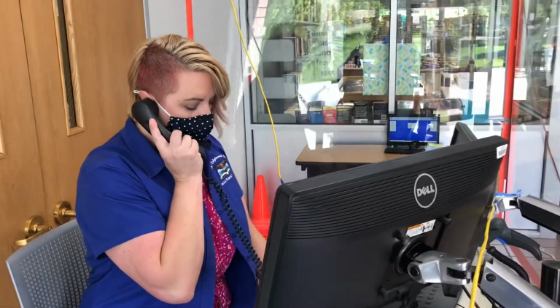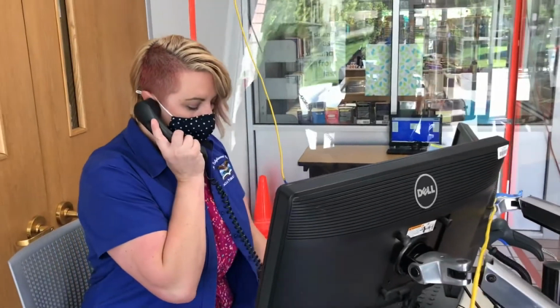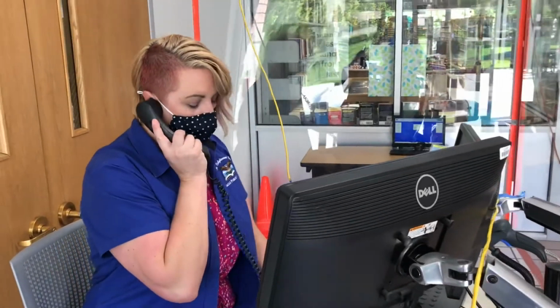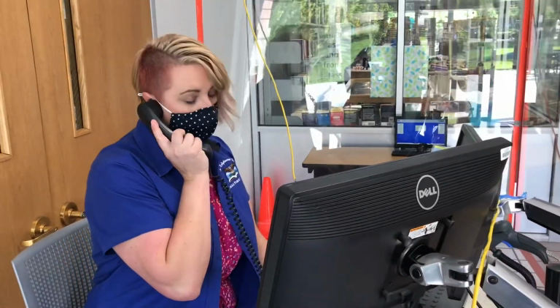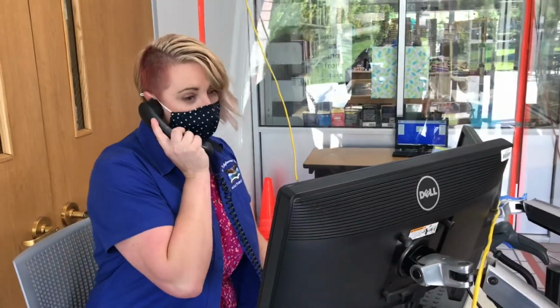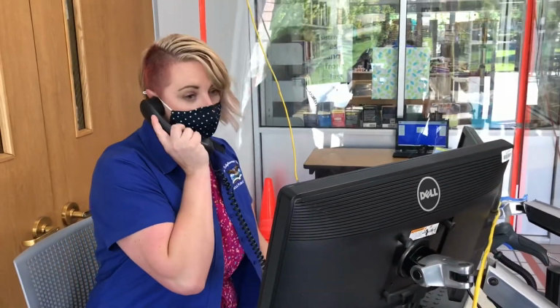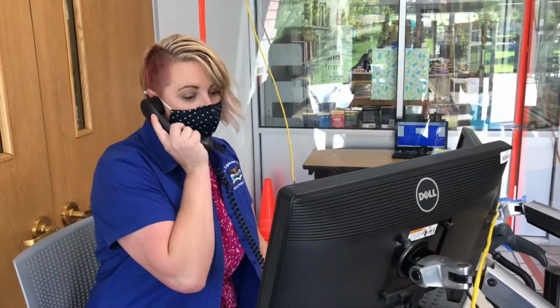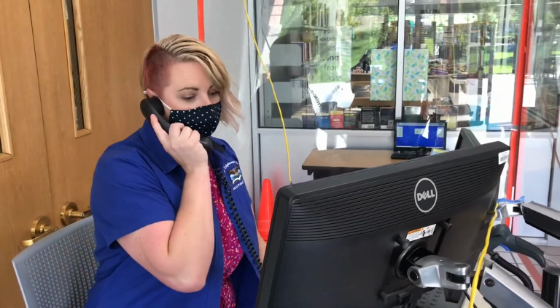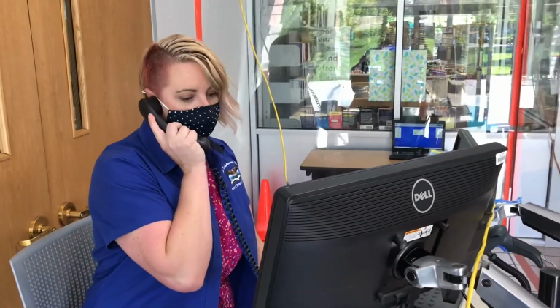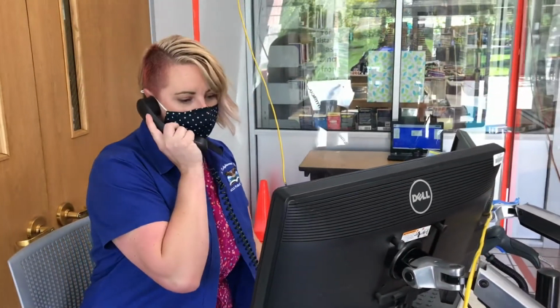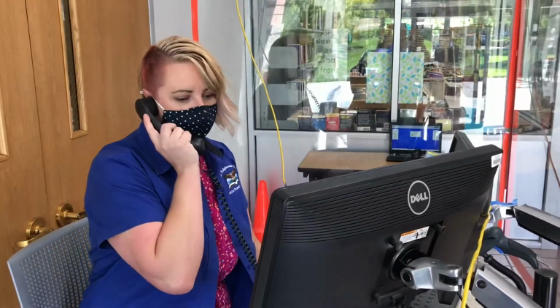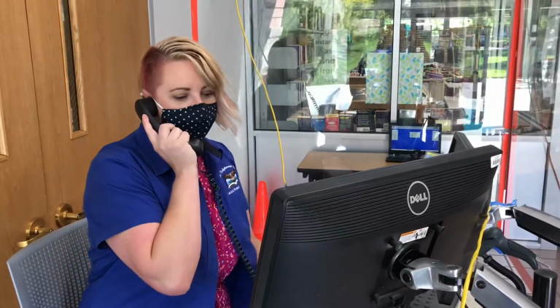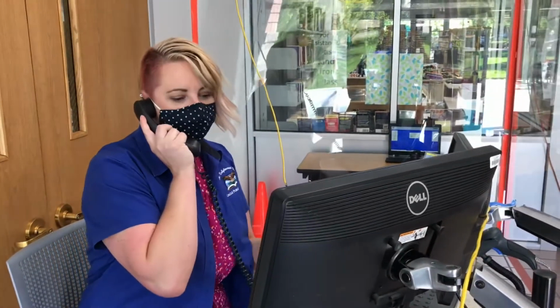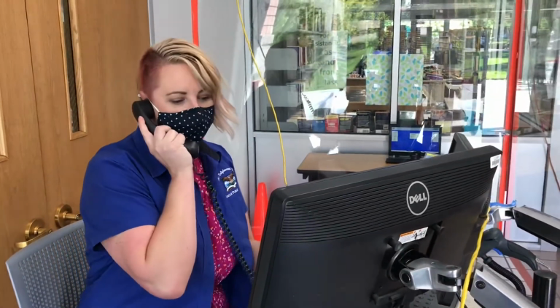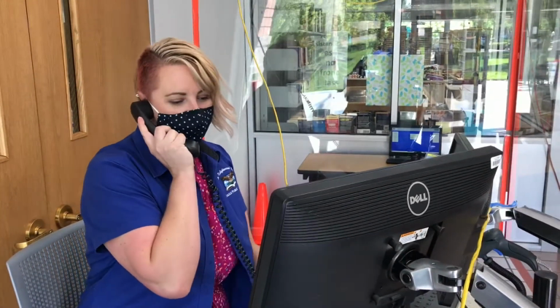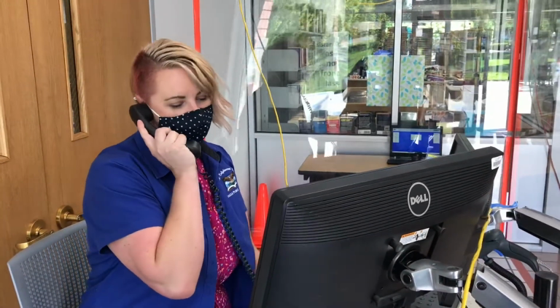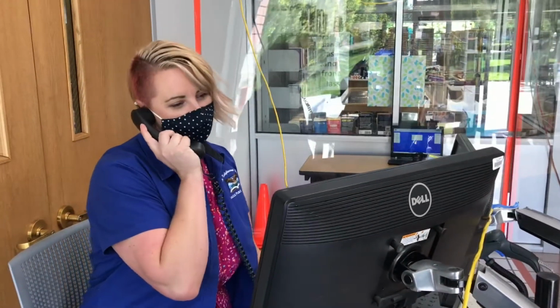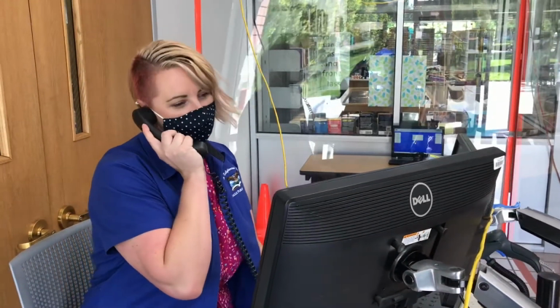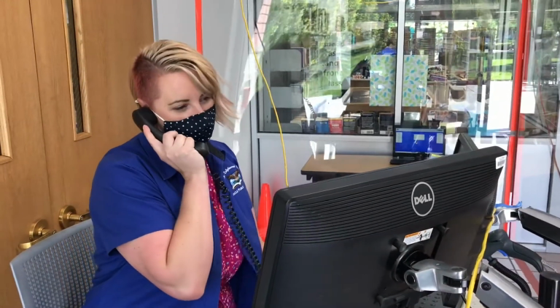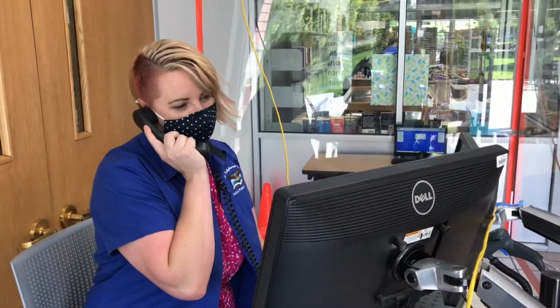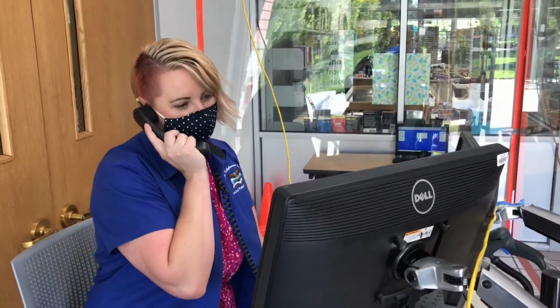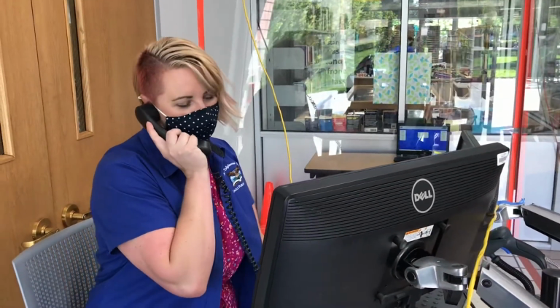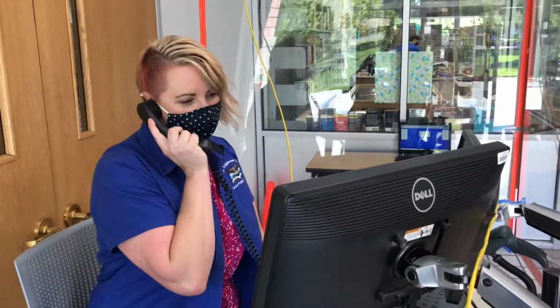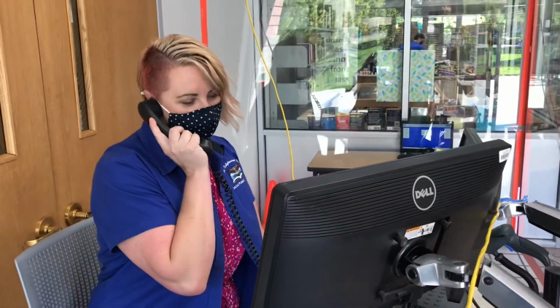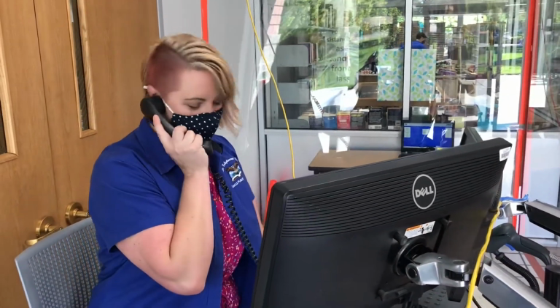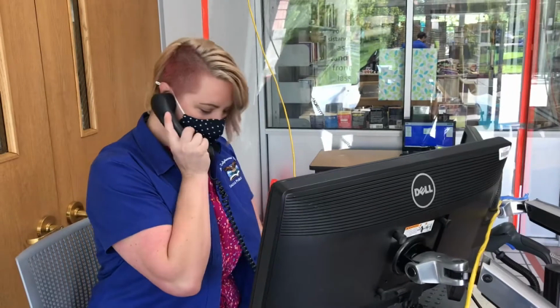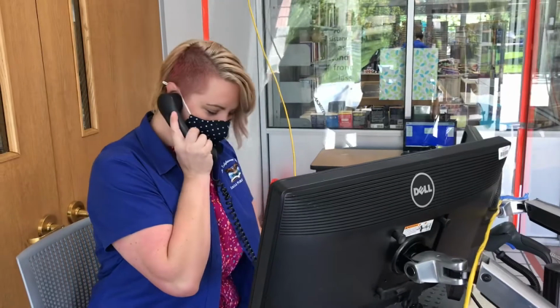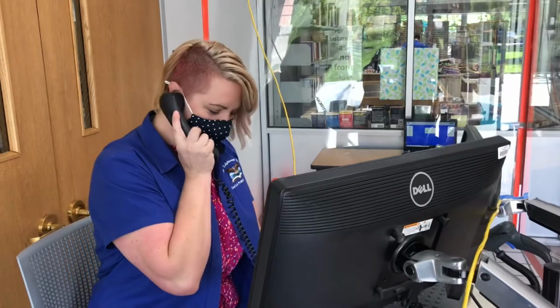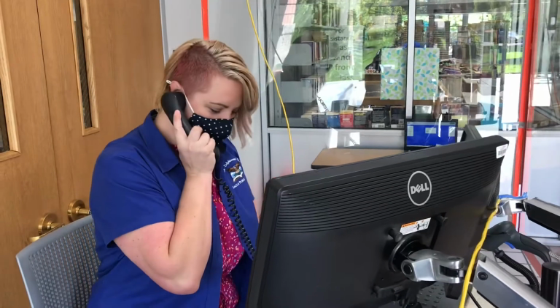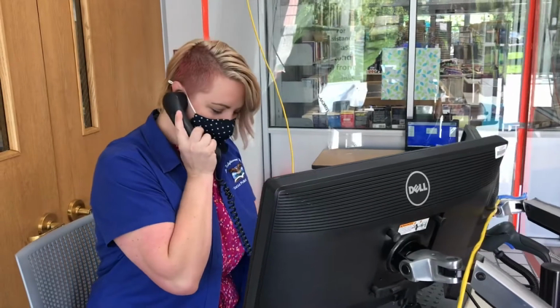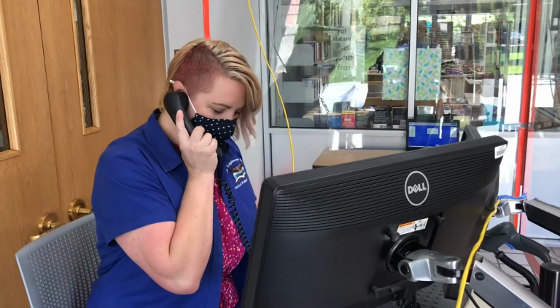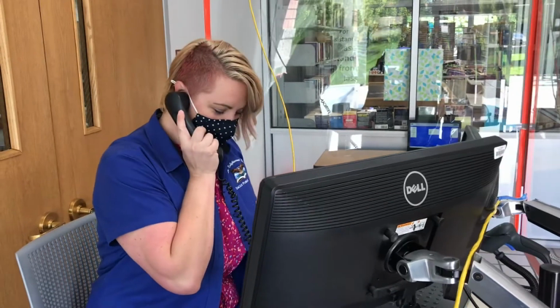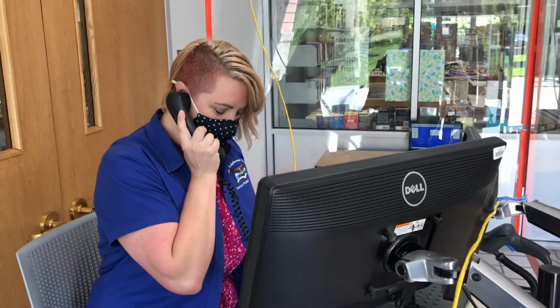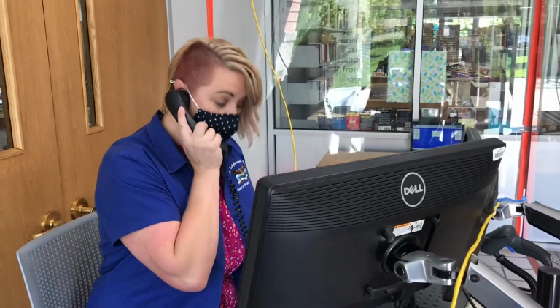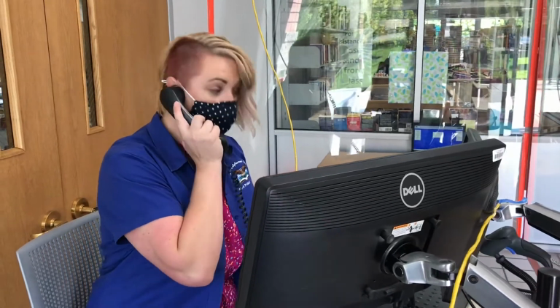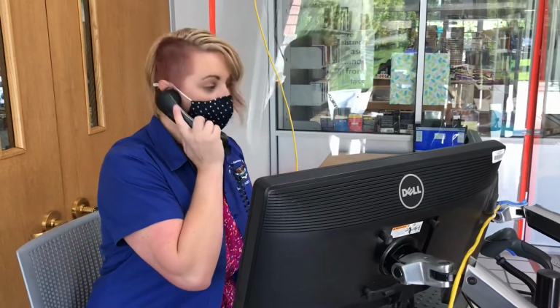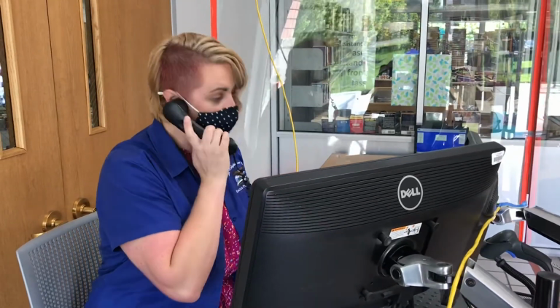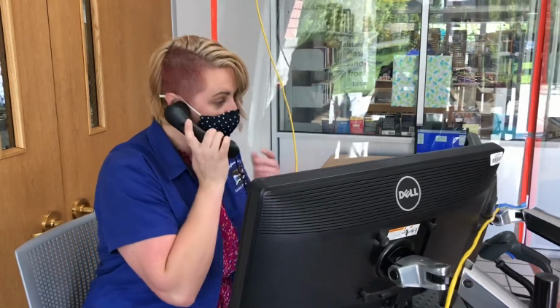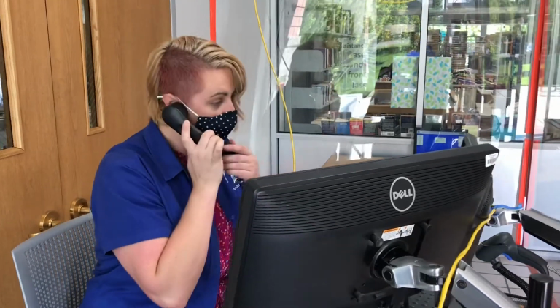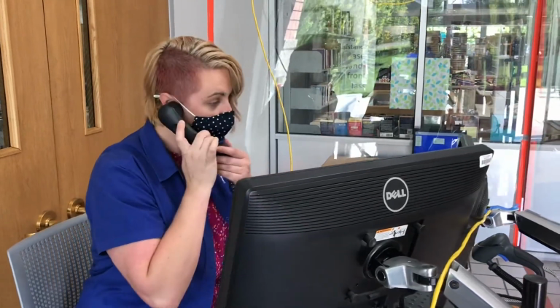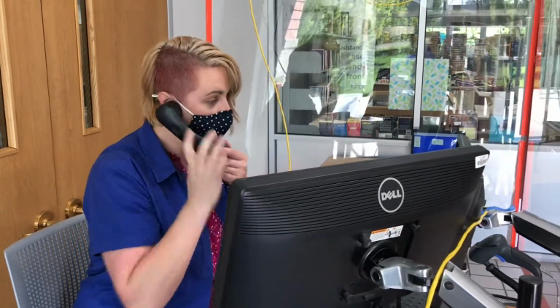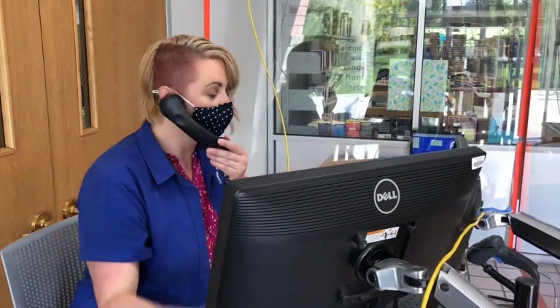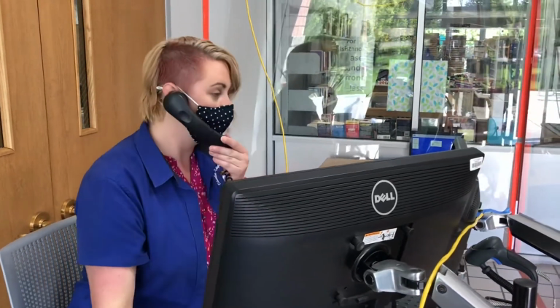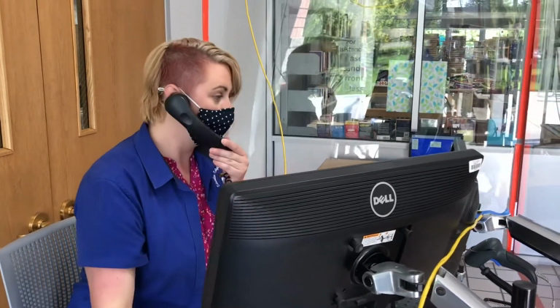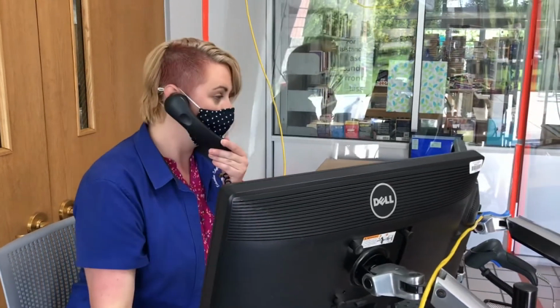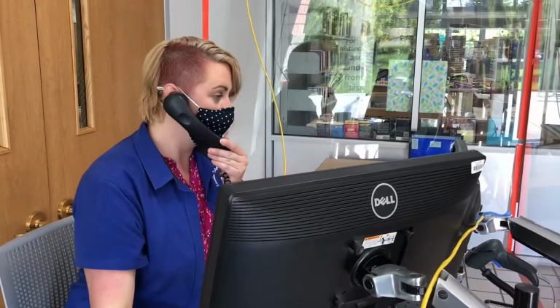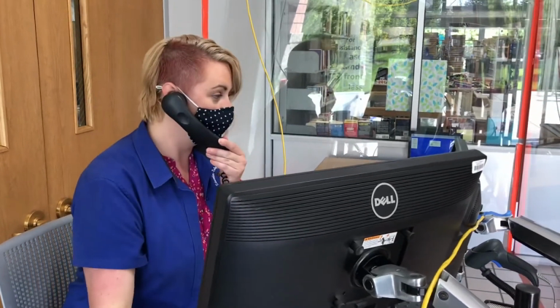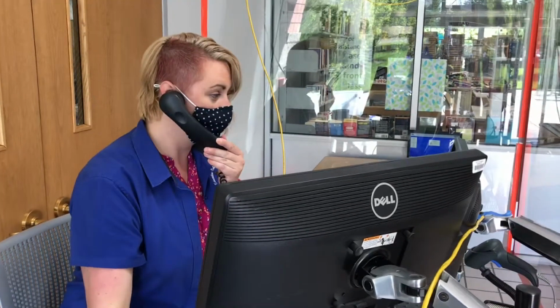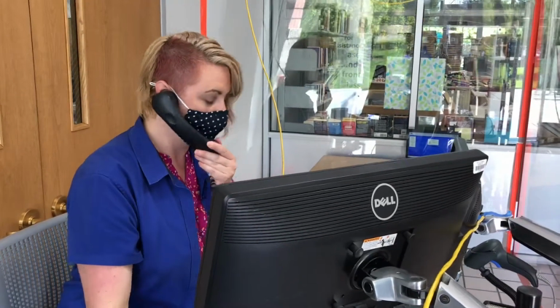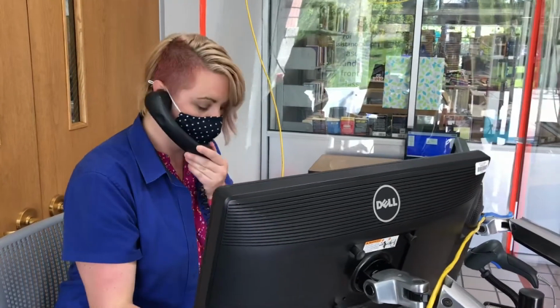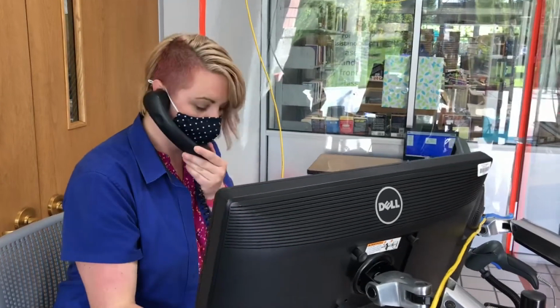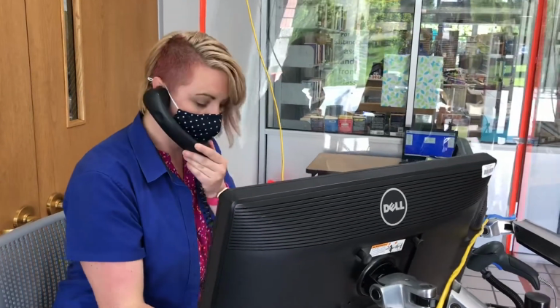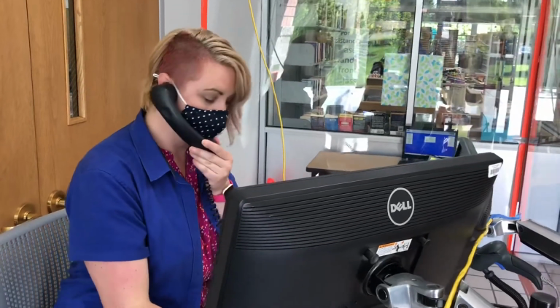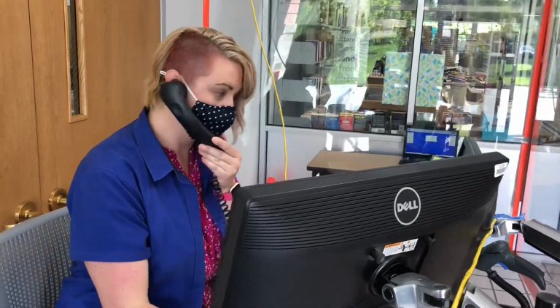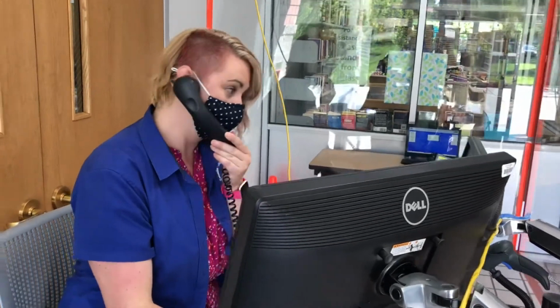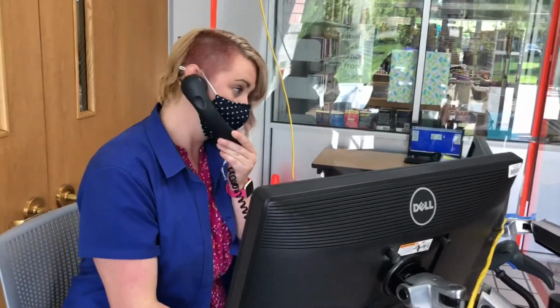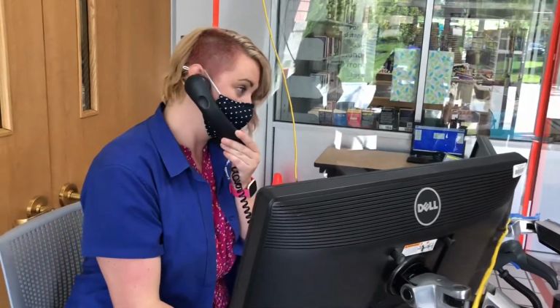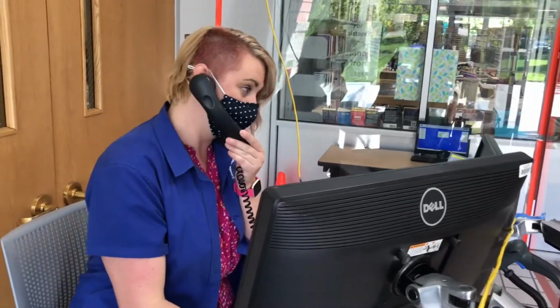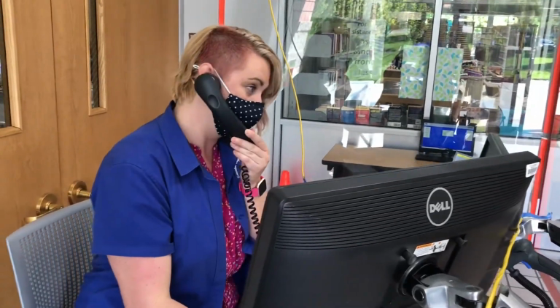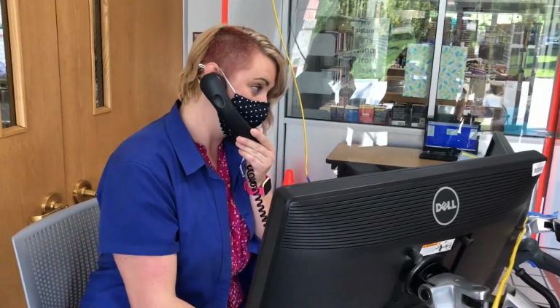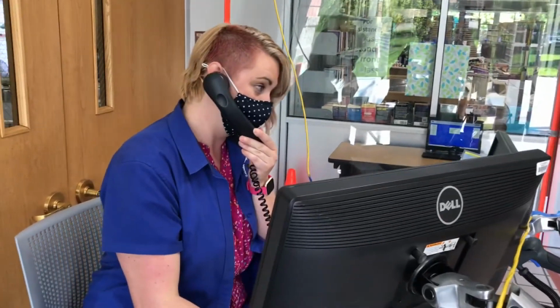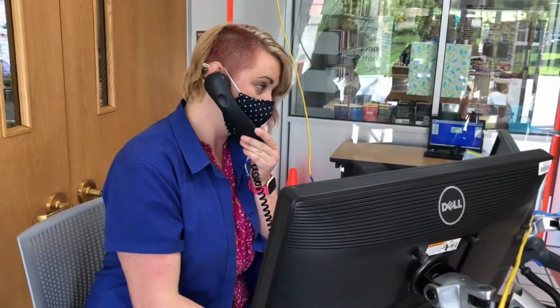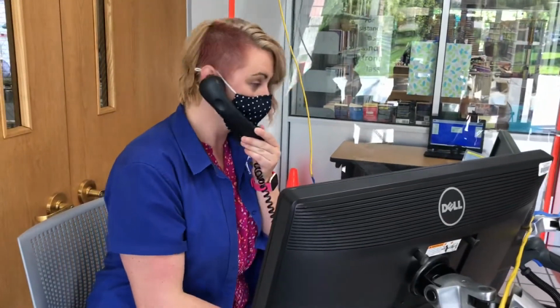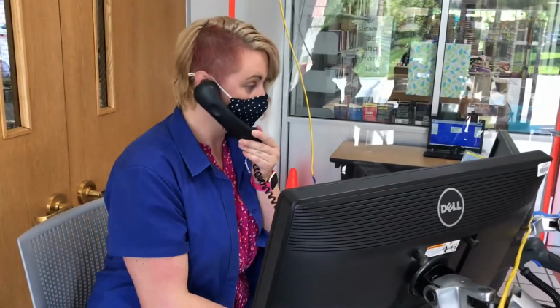Curbside, this is Elizabeth, how may I help you? Hey there, library friend! I'm heading out on an adventure and I need some books on fishing, a fishing pole, a fishing net, oh and a tackle box.